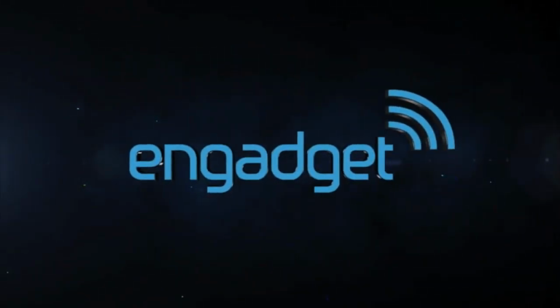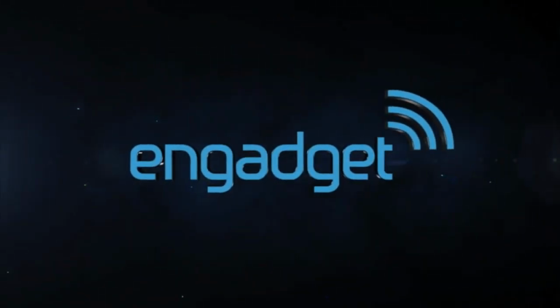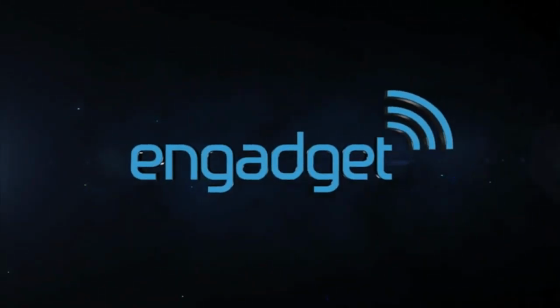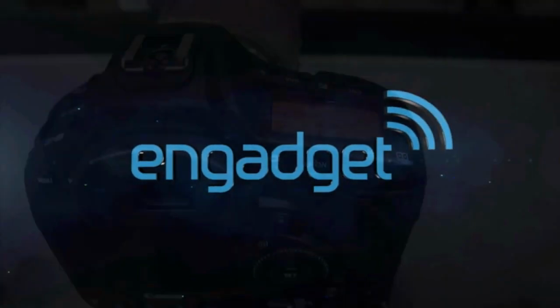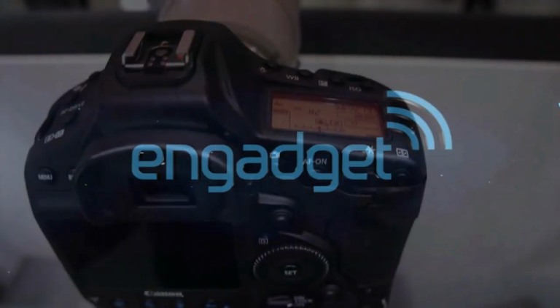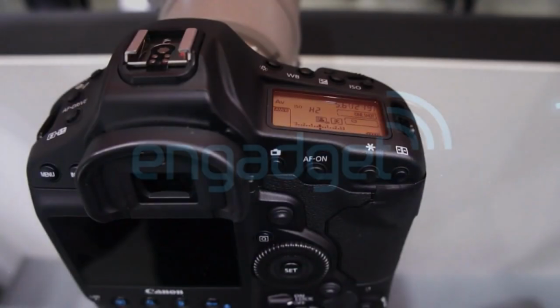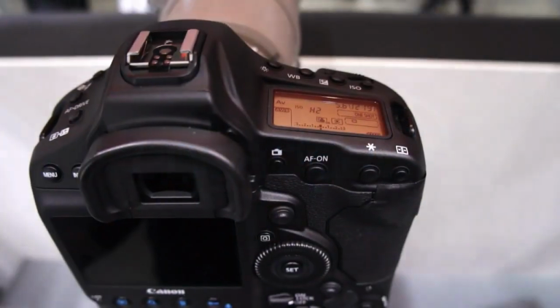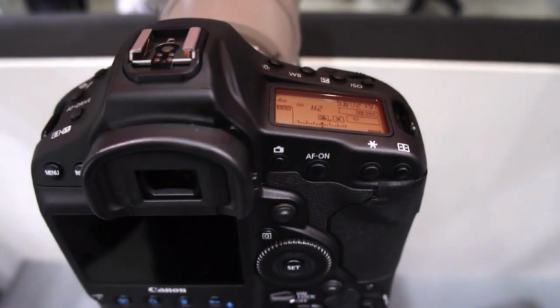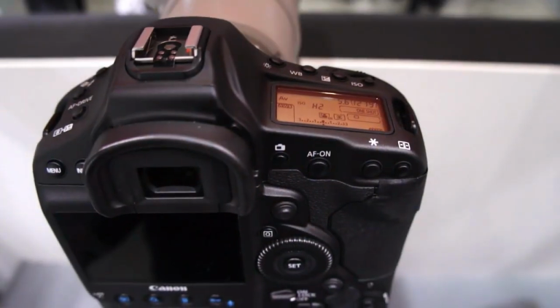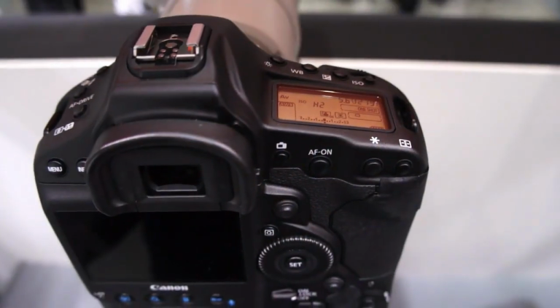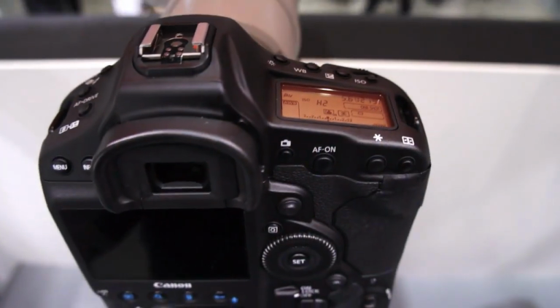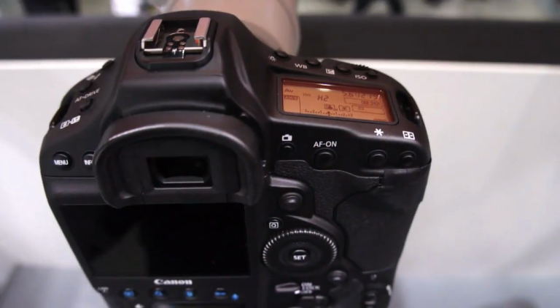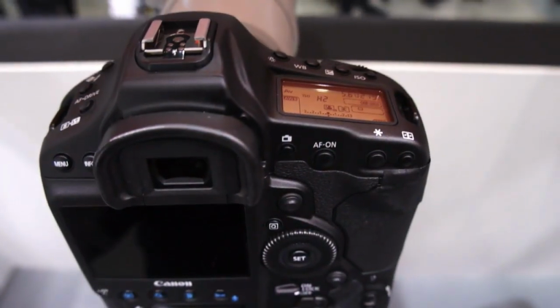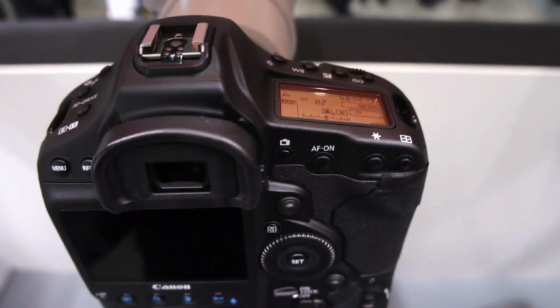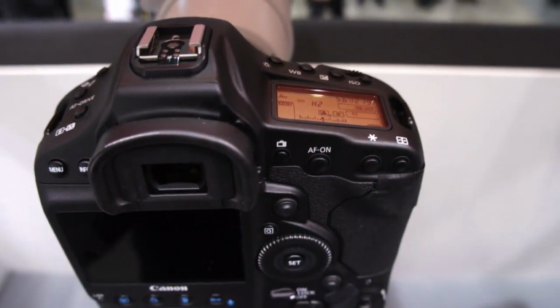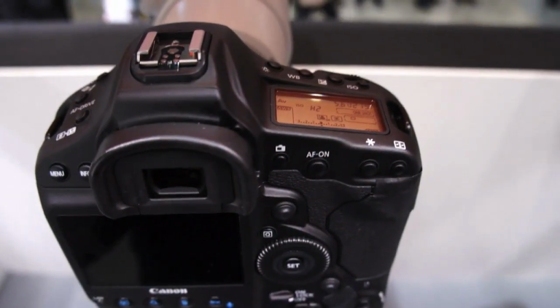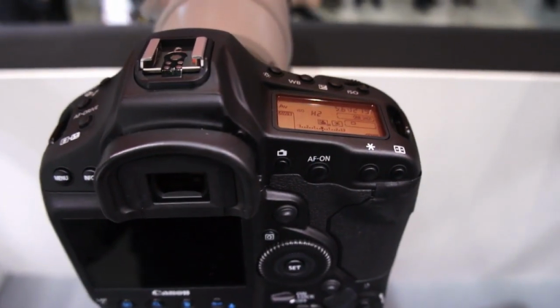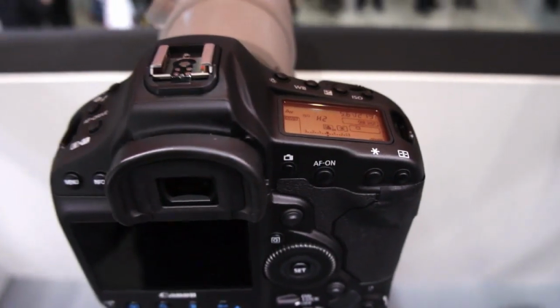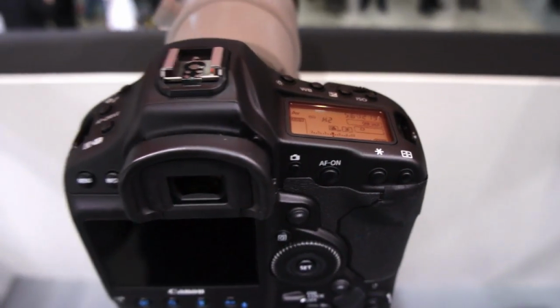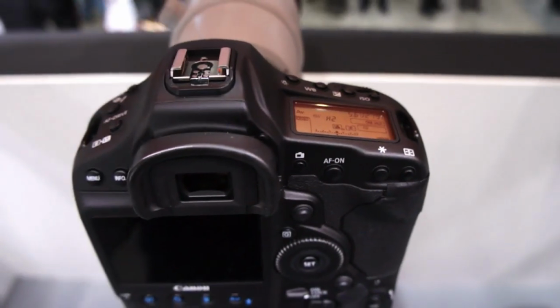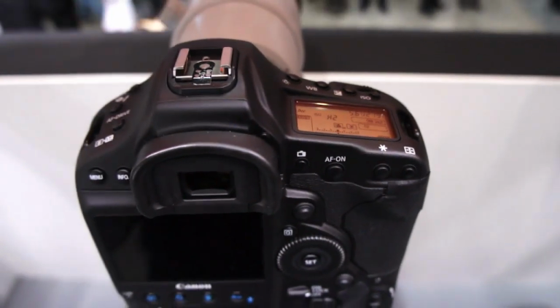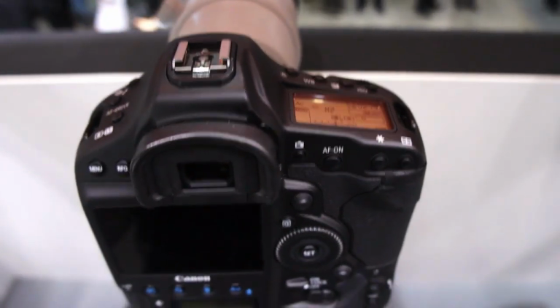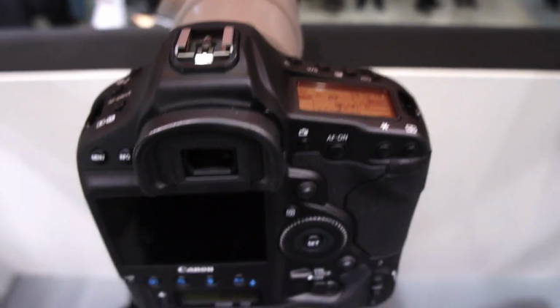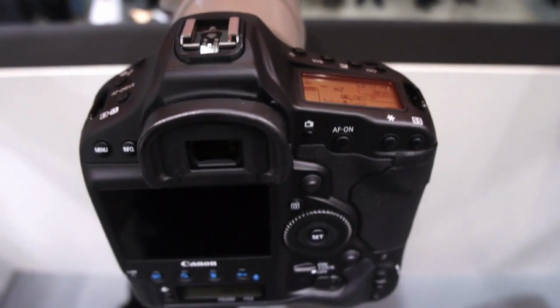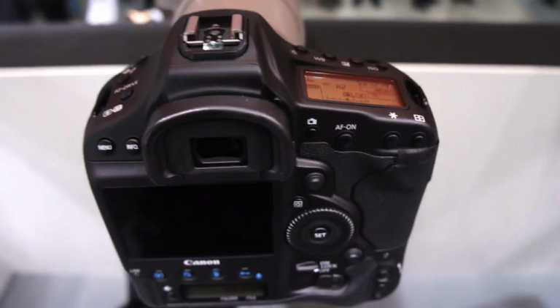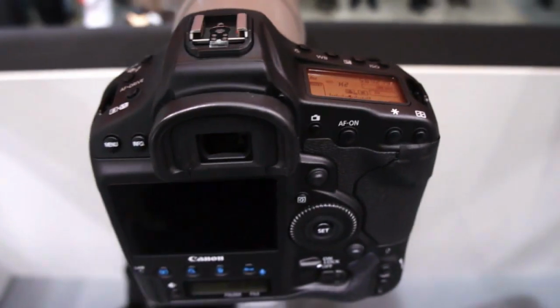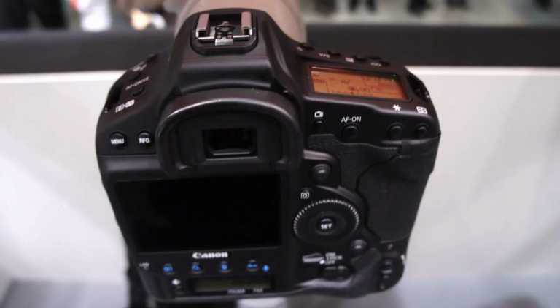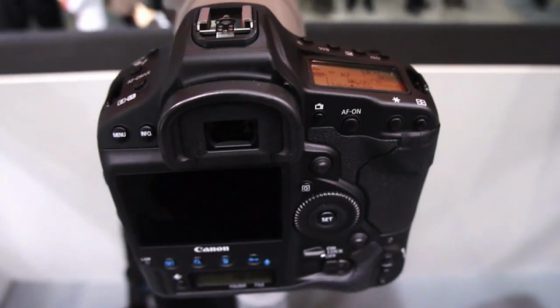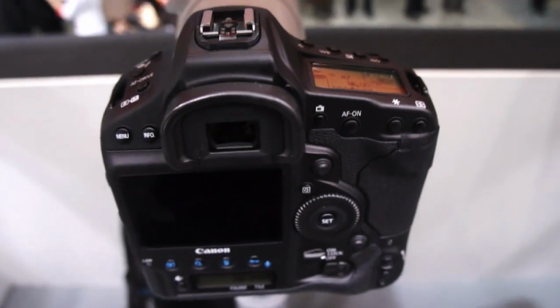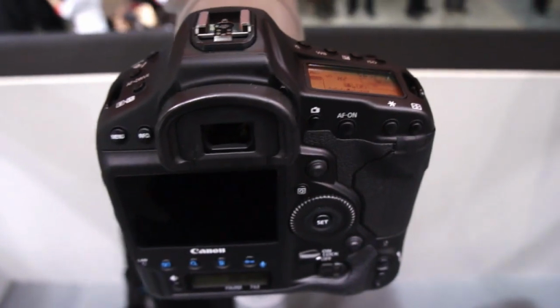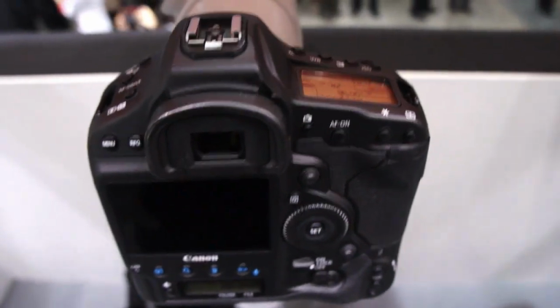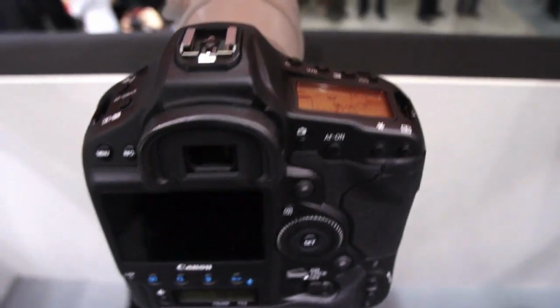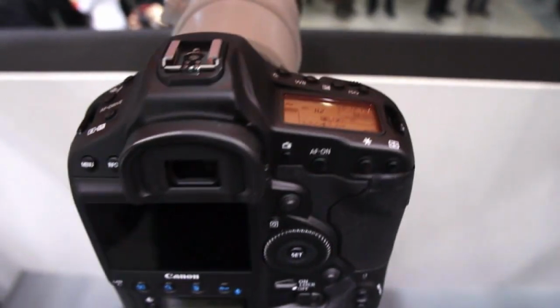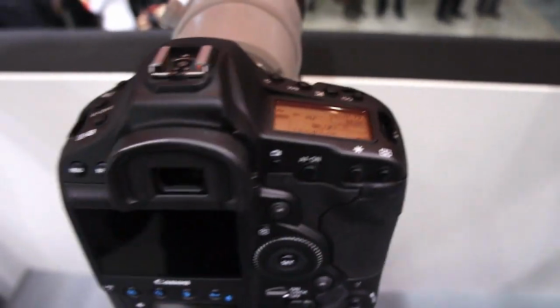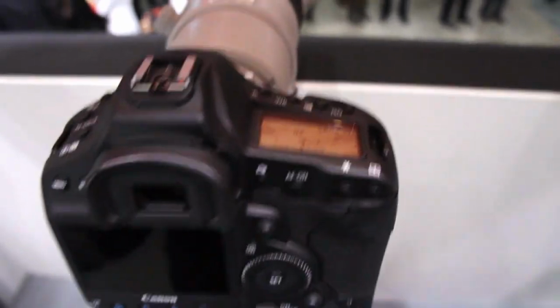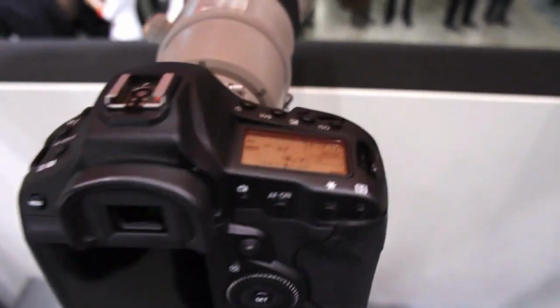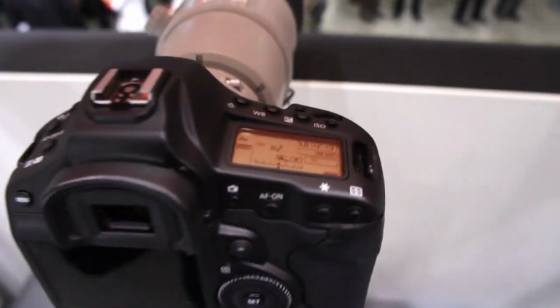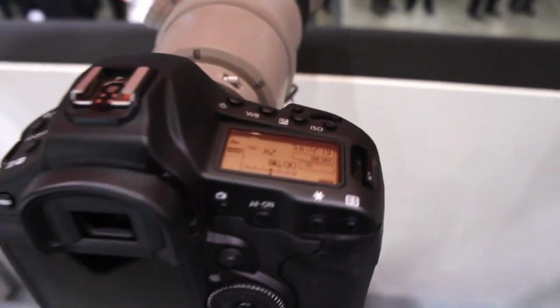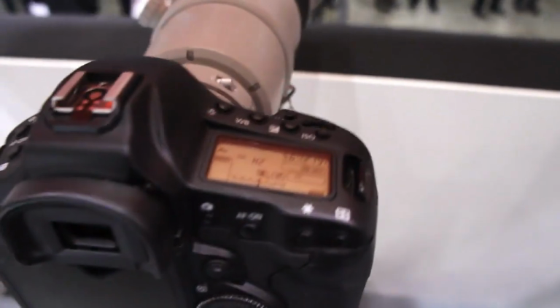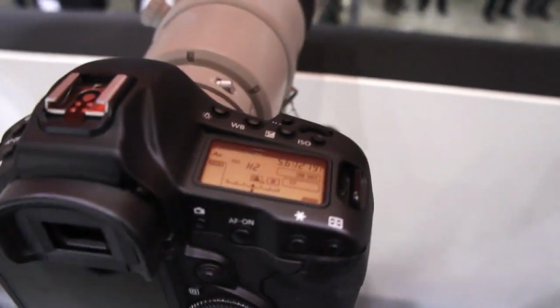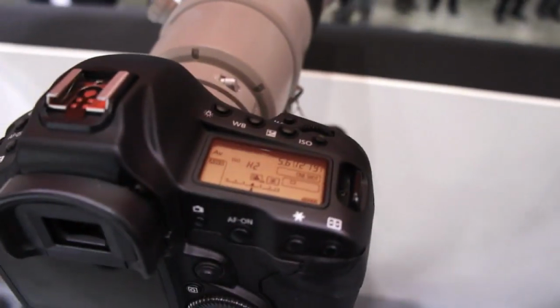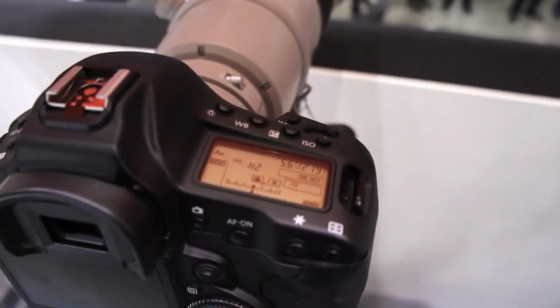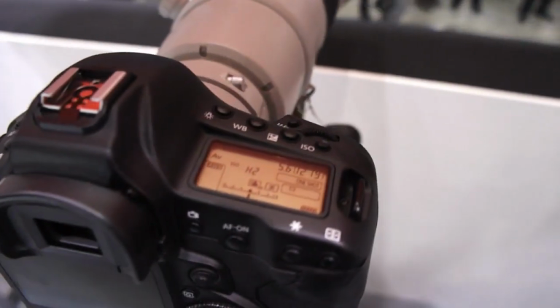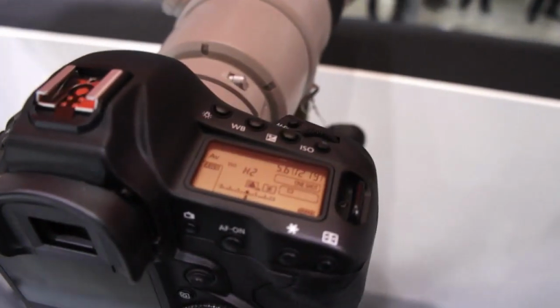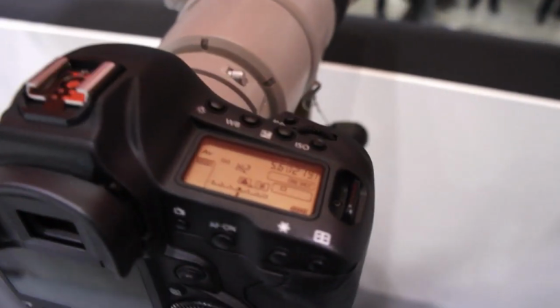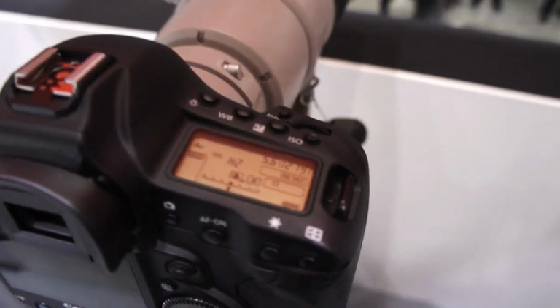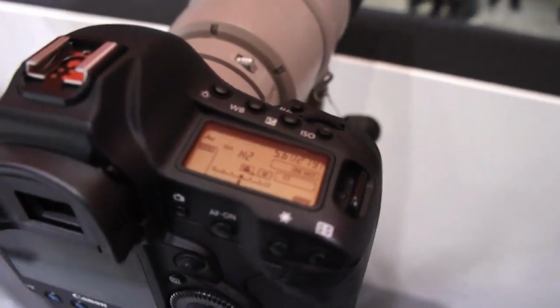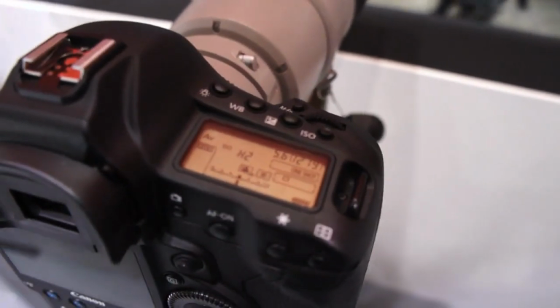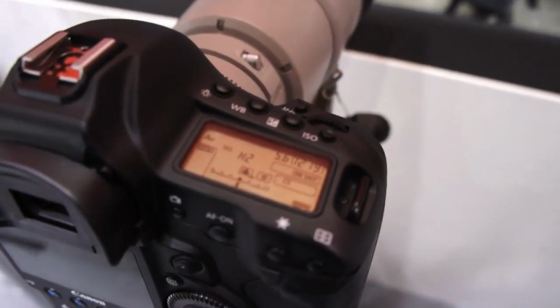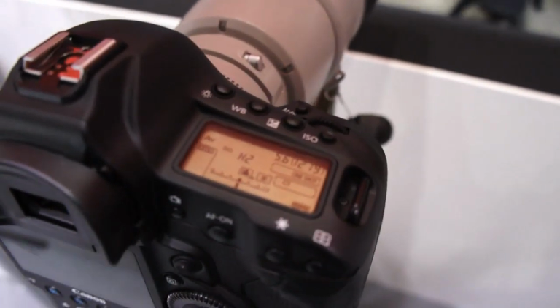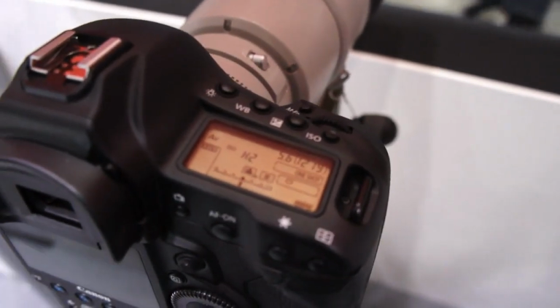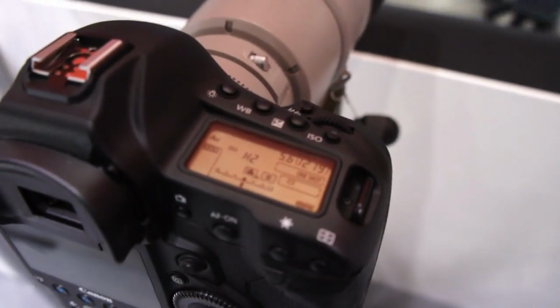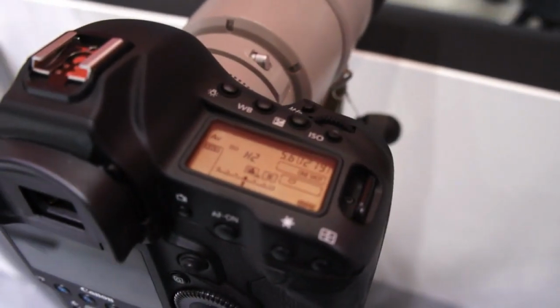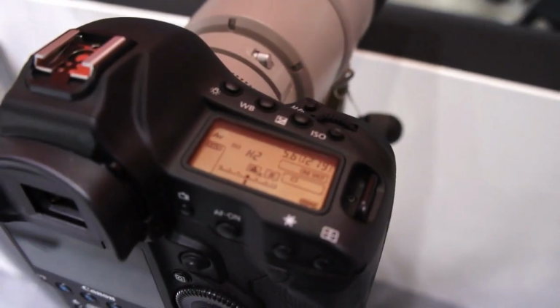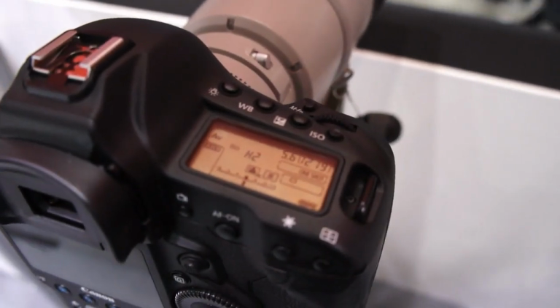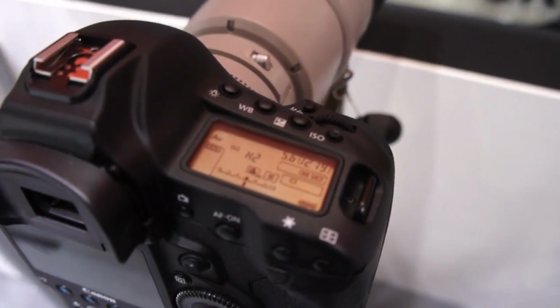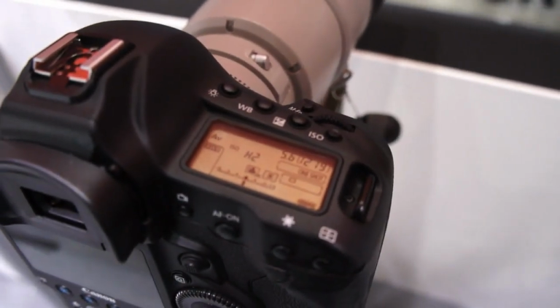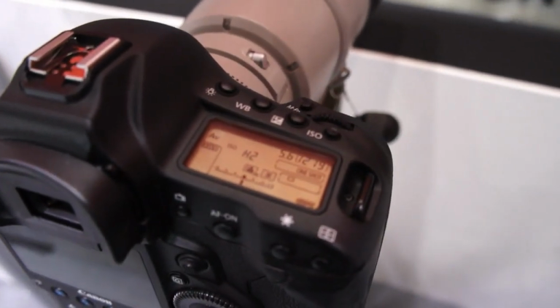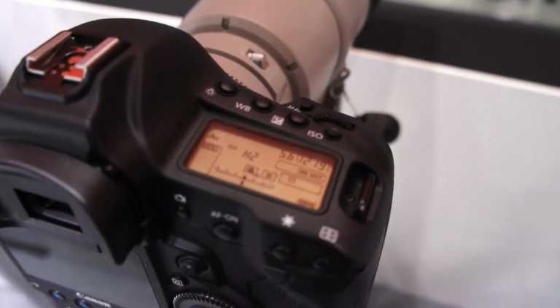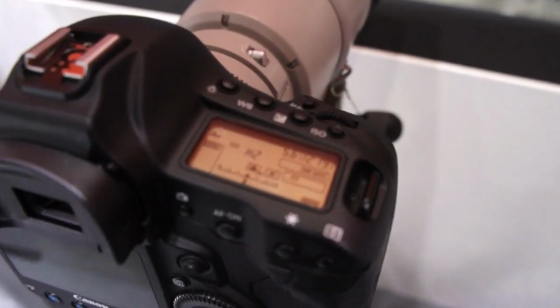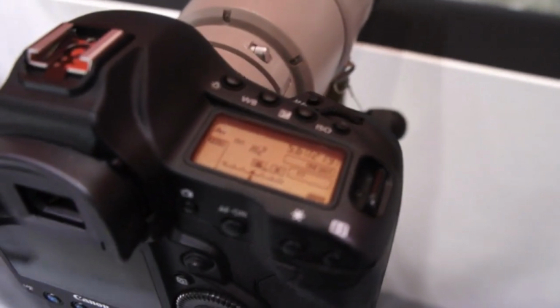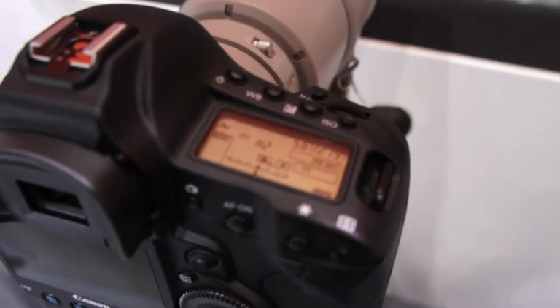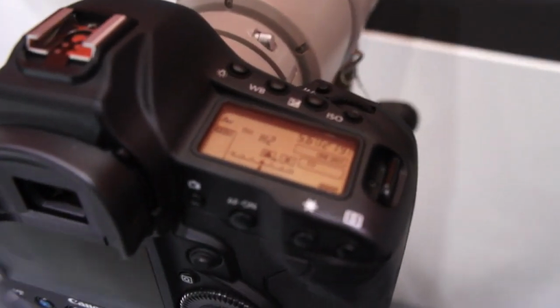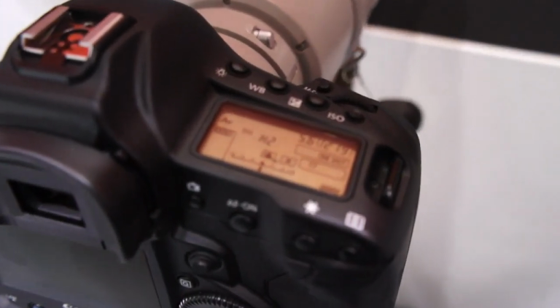Hey there, it's Zach from Engadget and we are here at CP Plus in Yokohama, Japan with the Canon EOS 1DX.